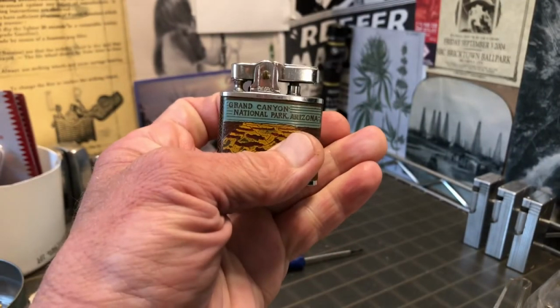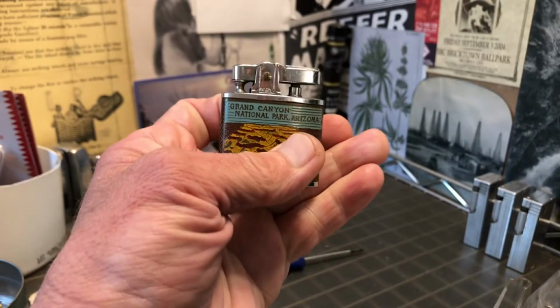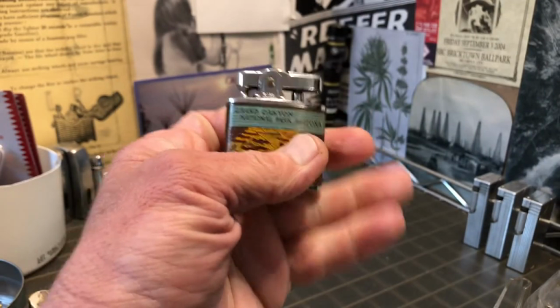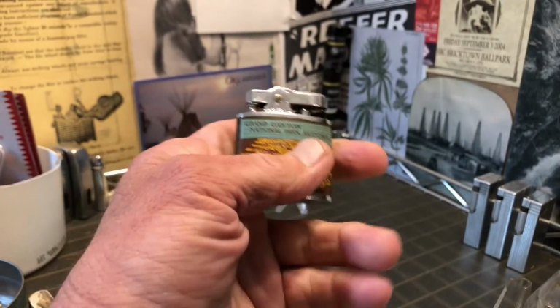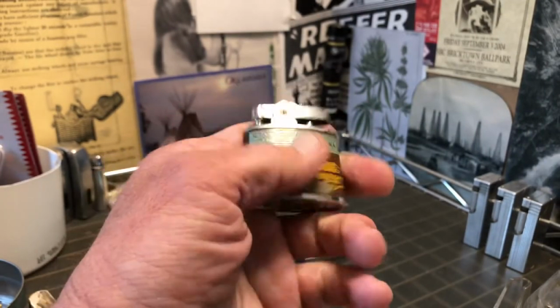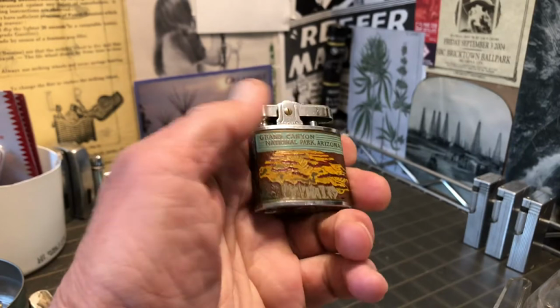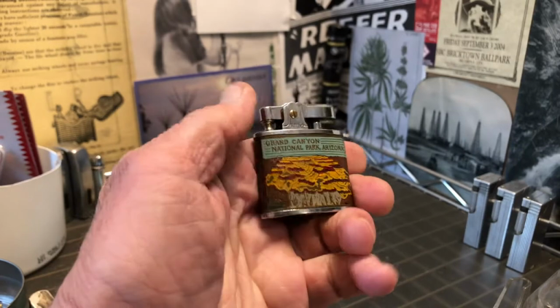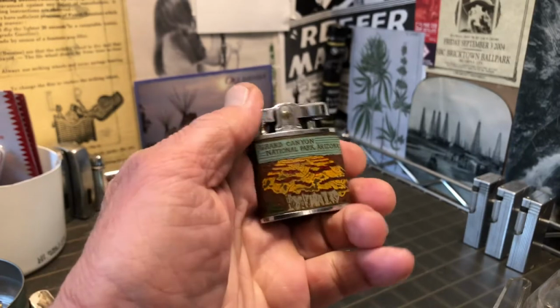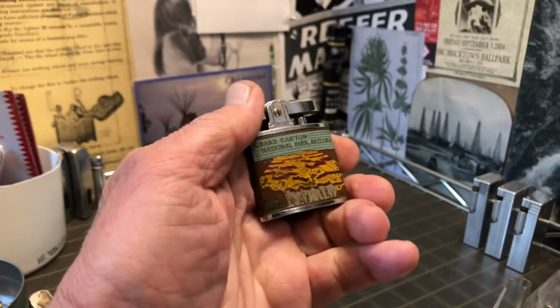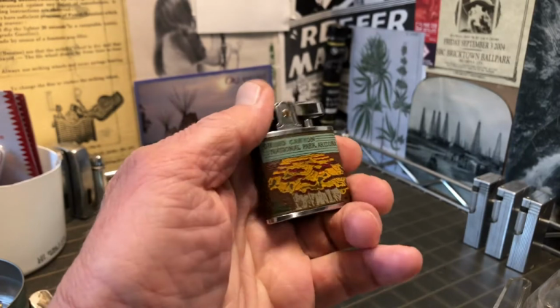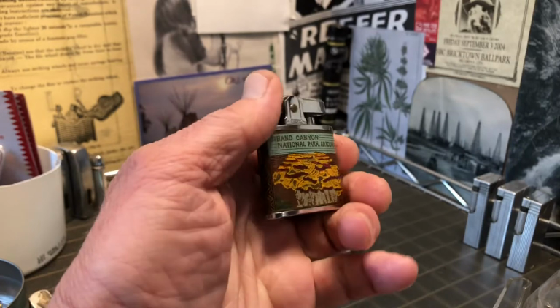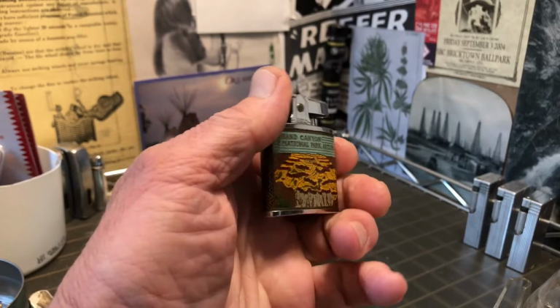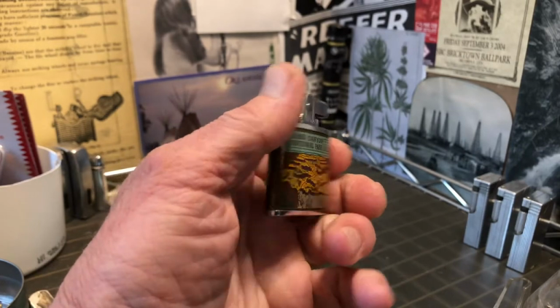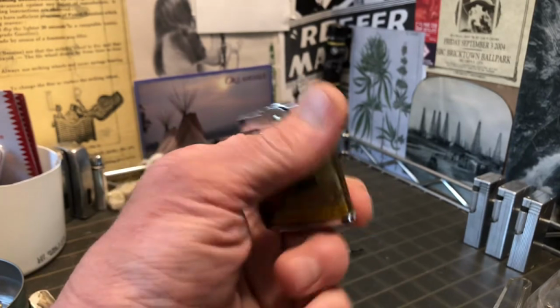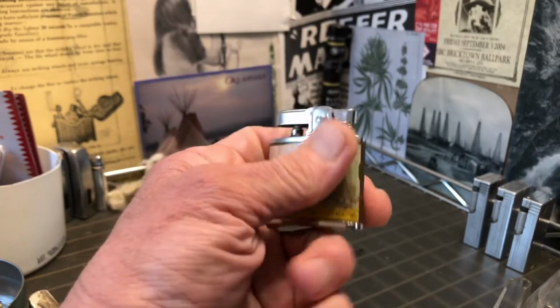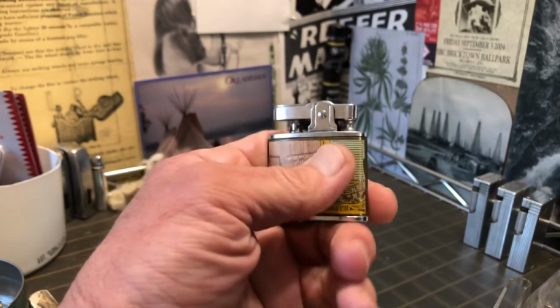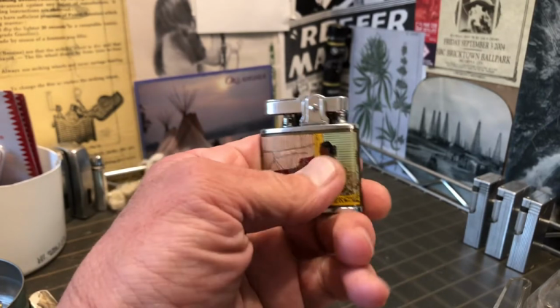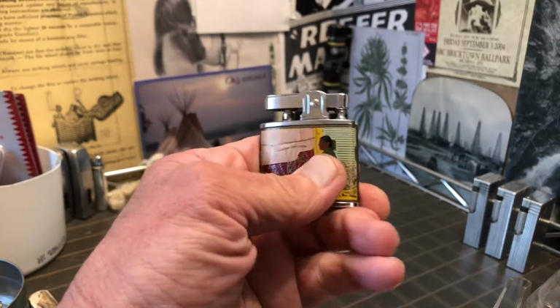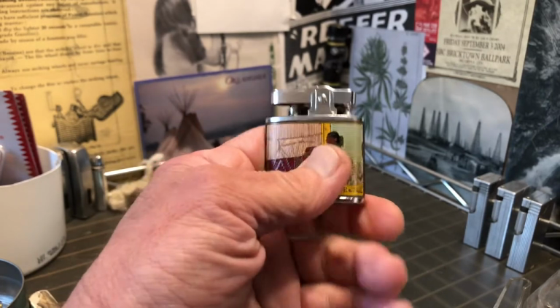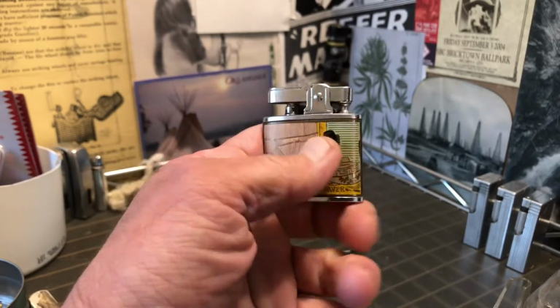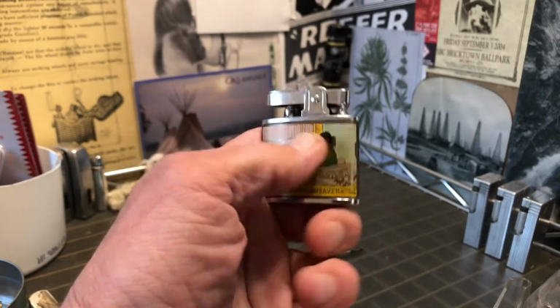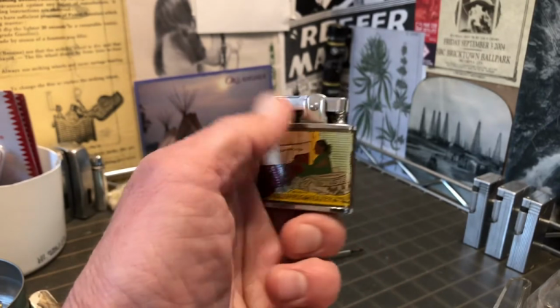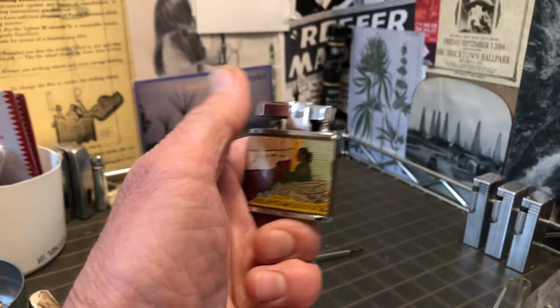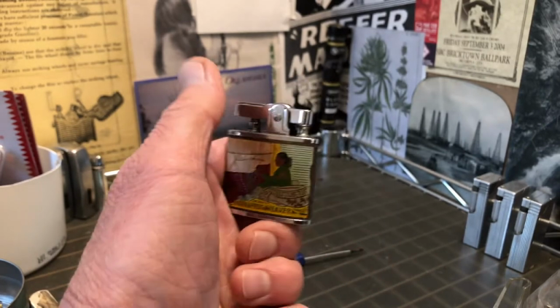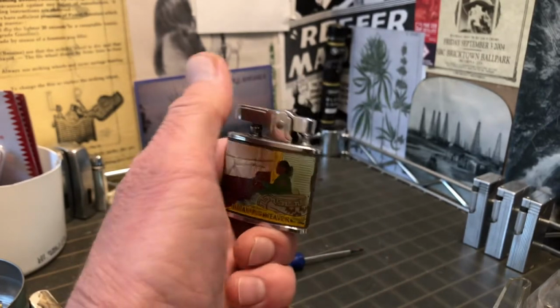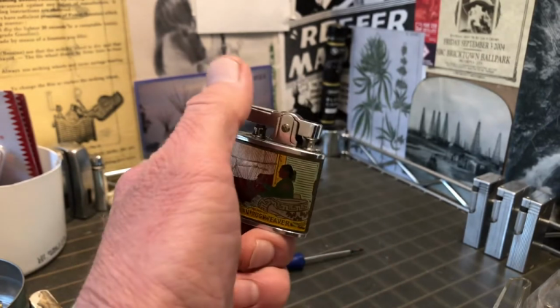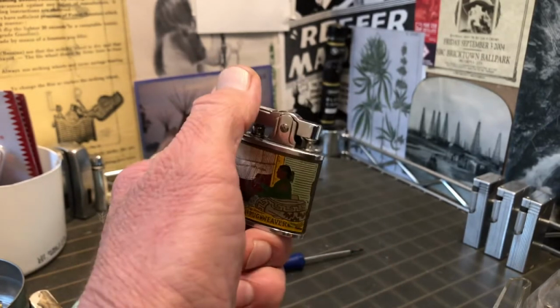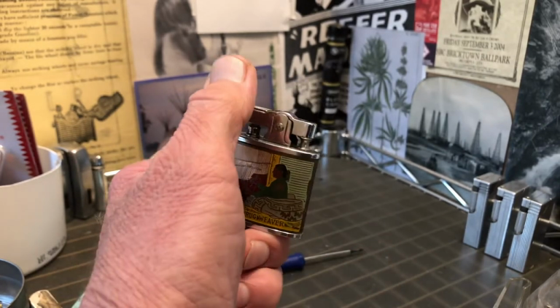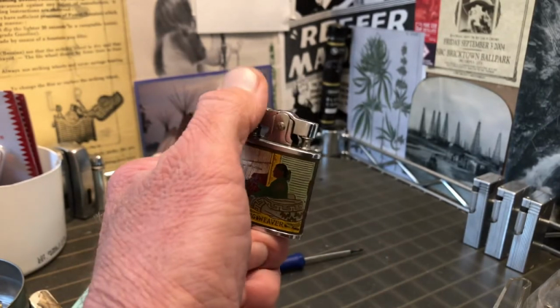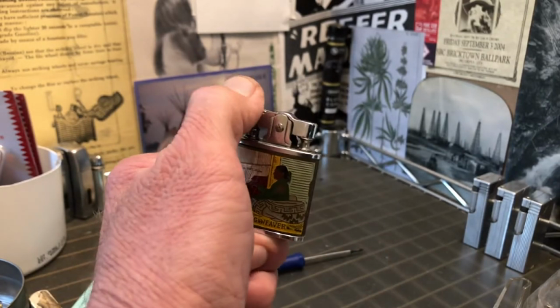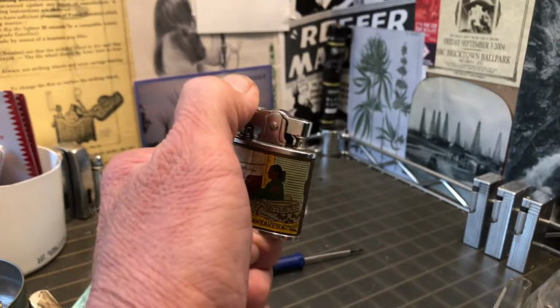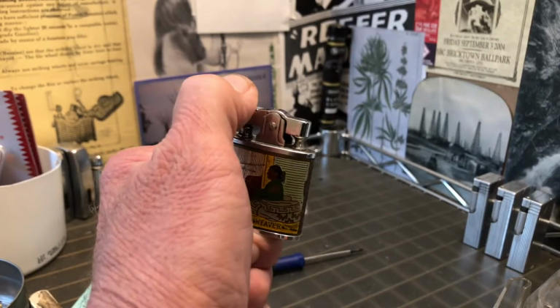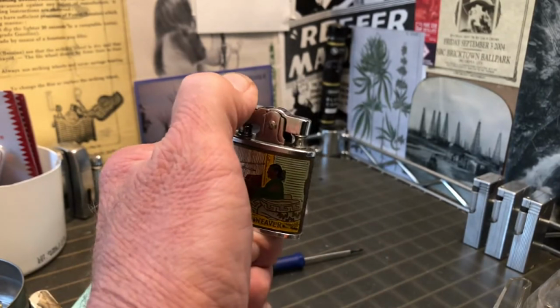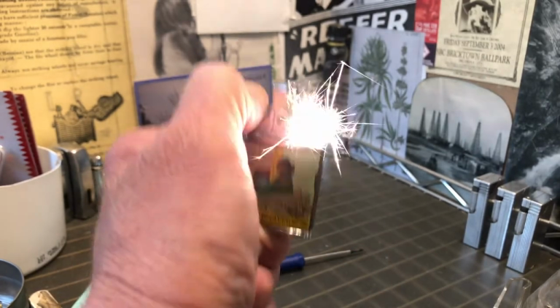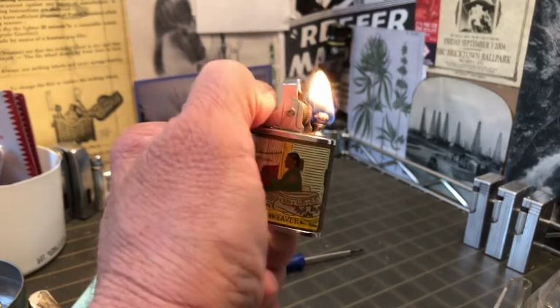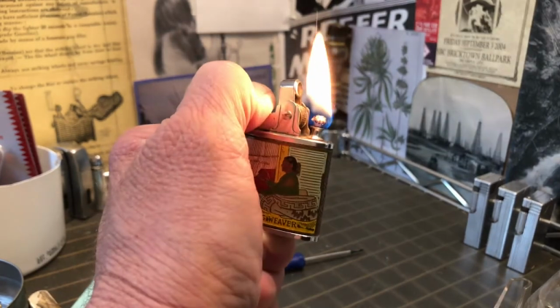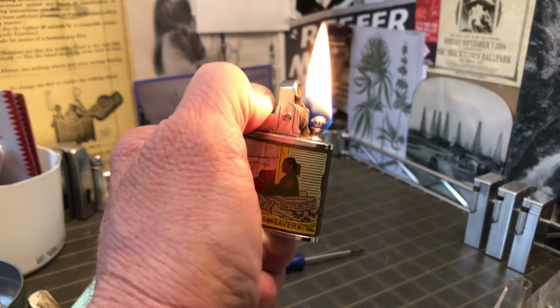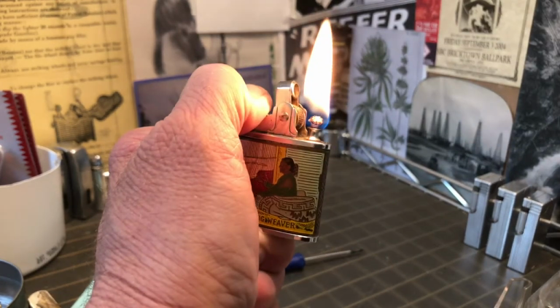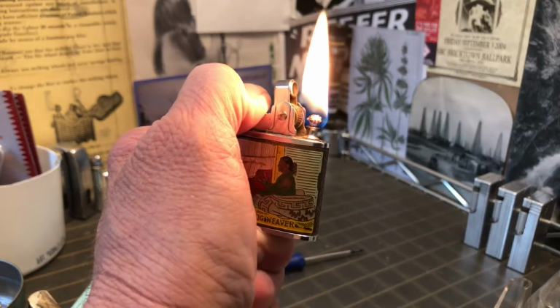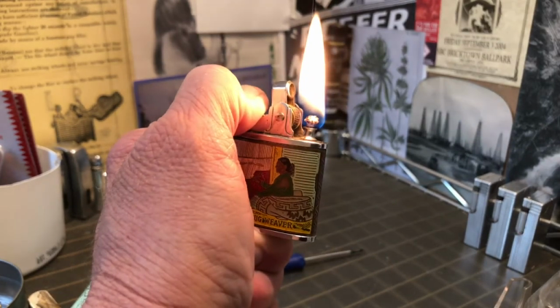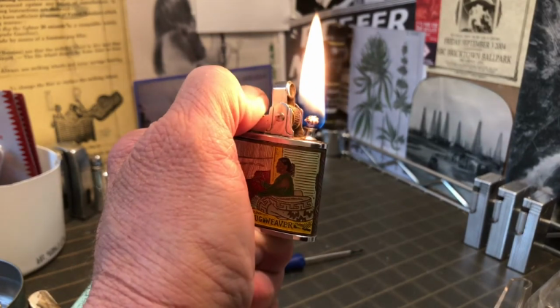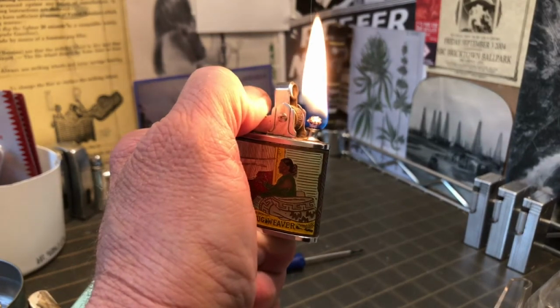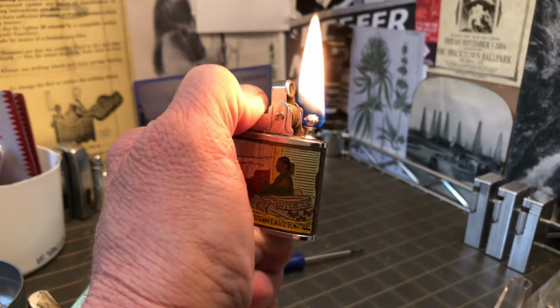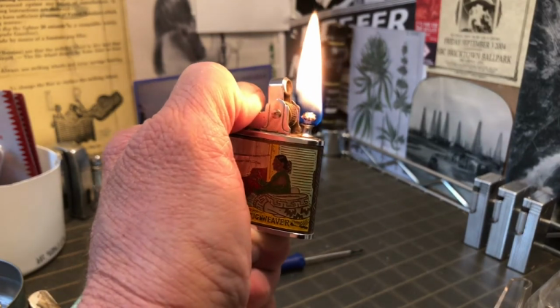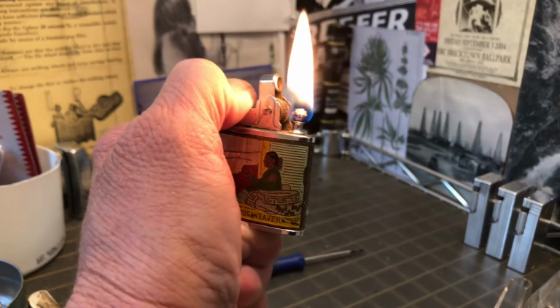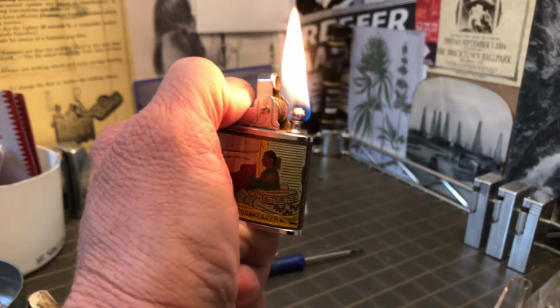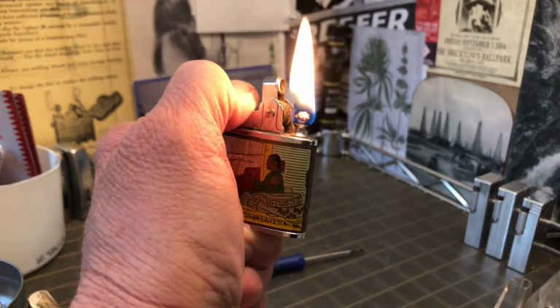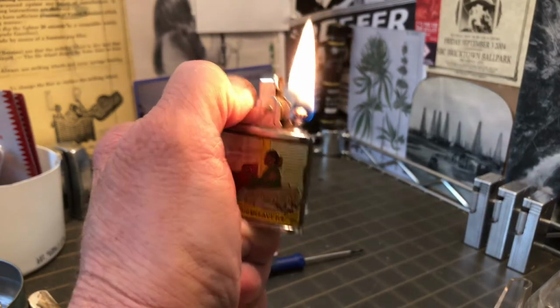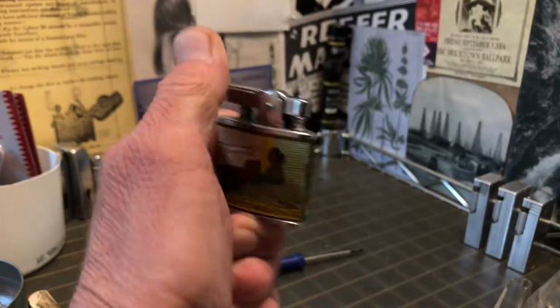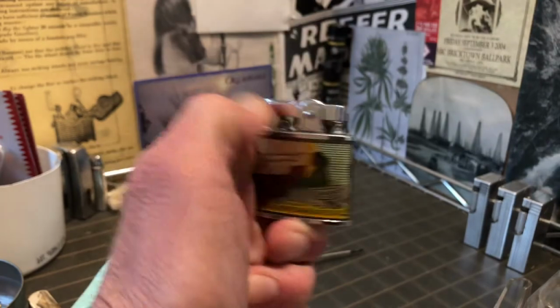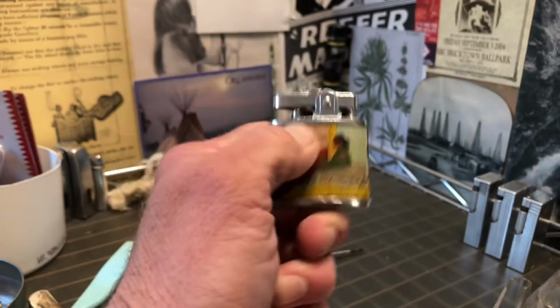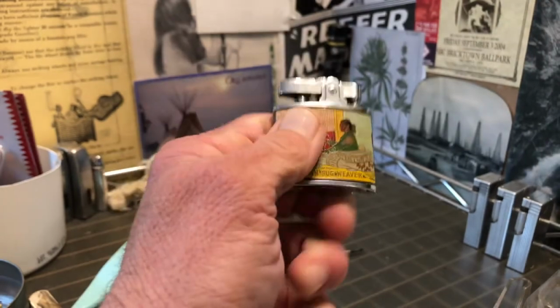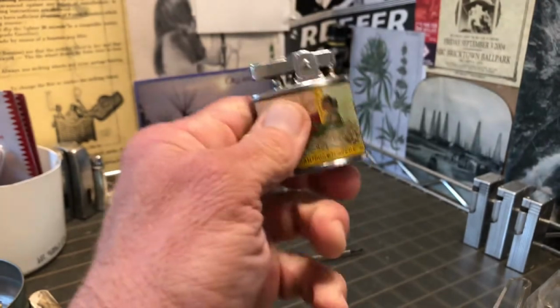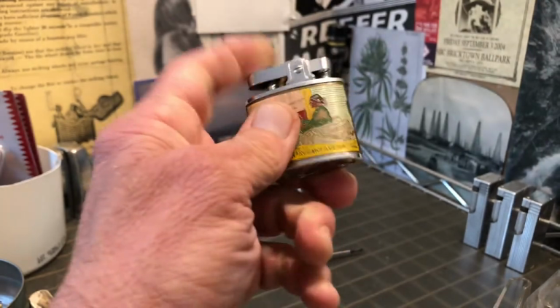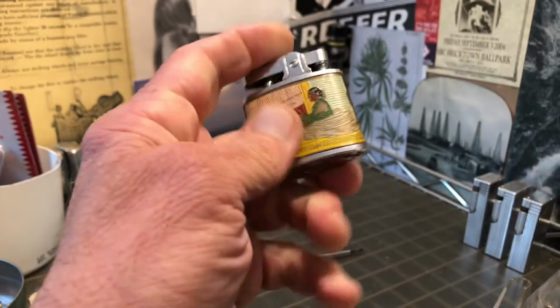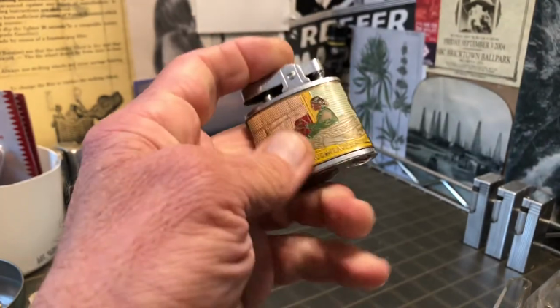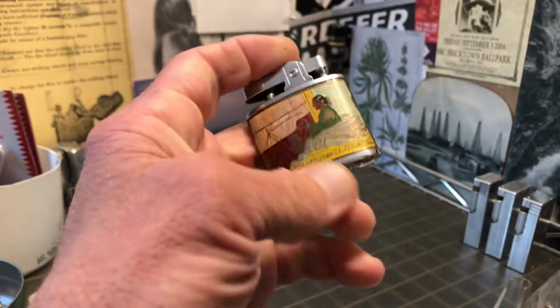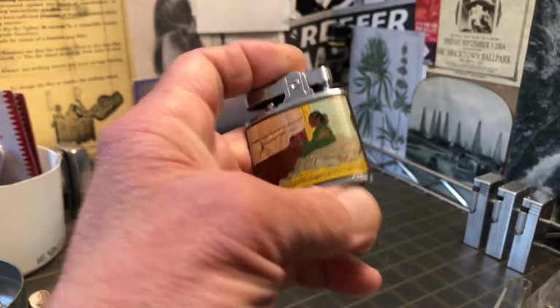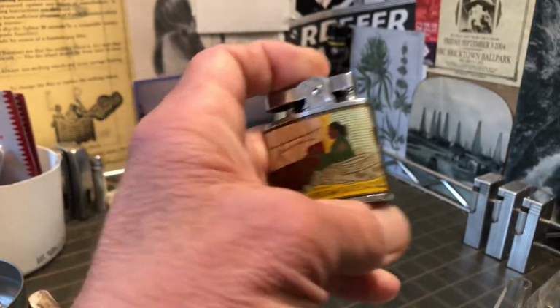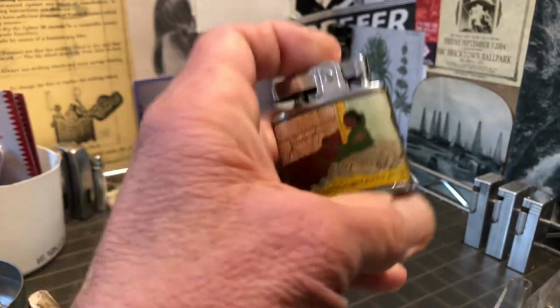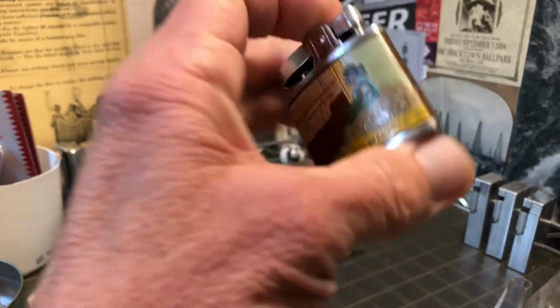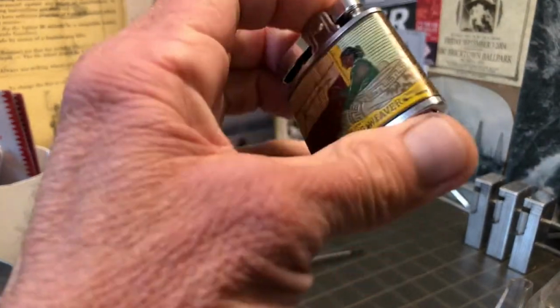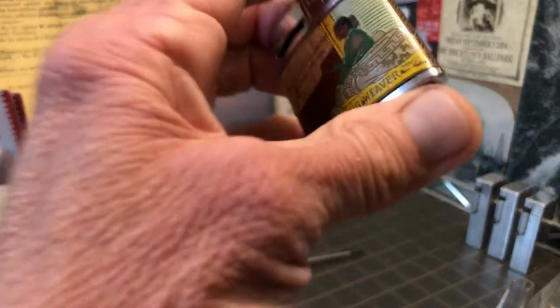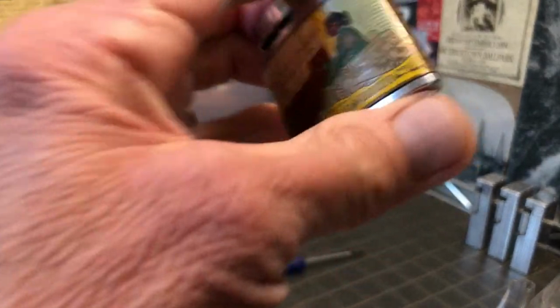This is about as sure a thing as I've ever seen. It's a very good lighter.